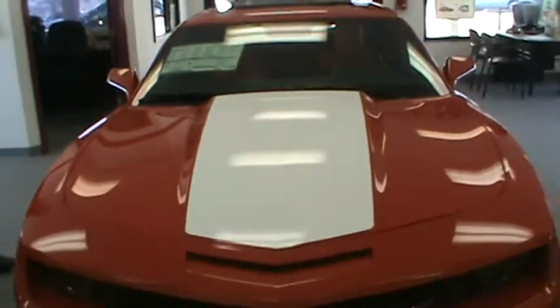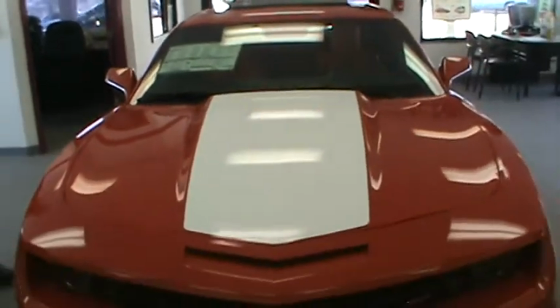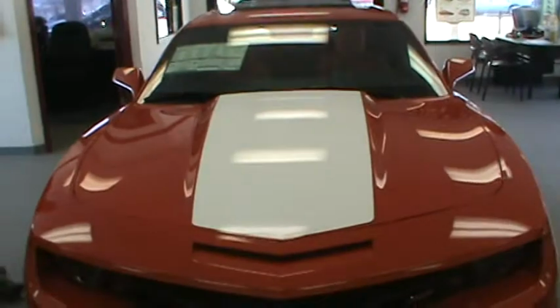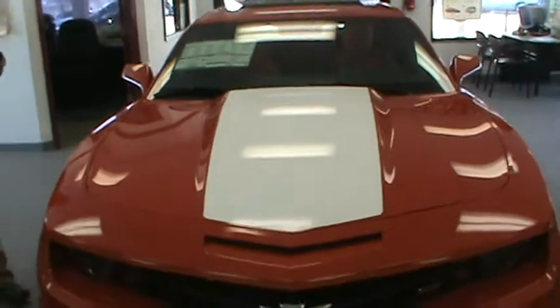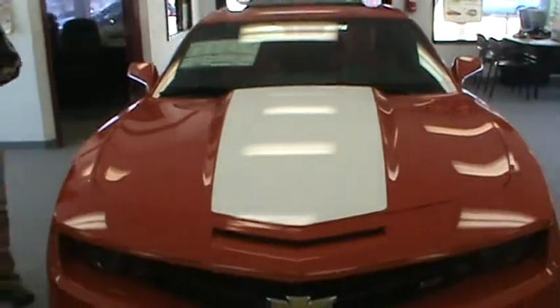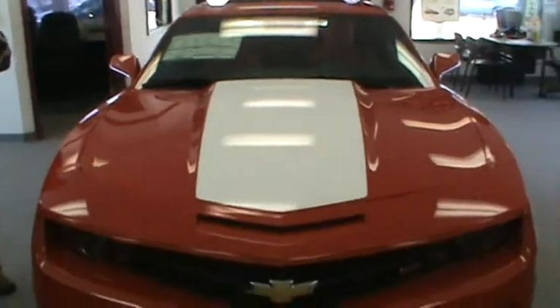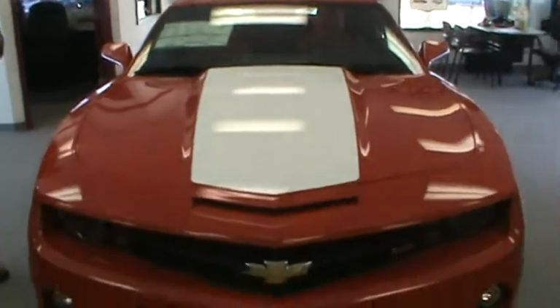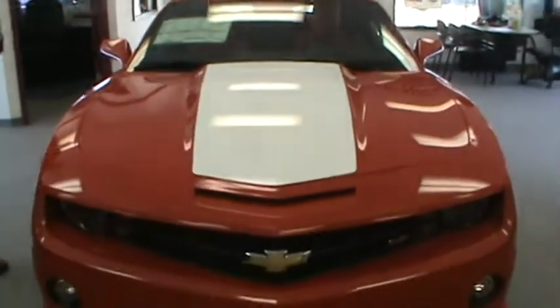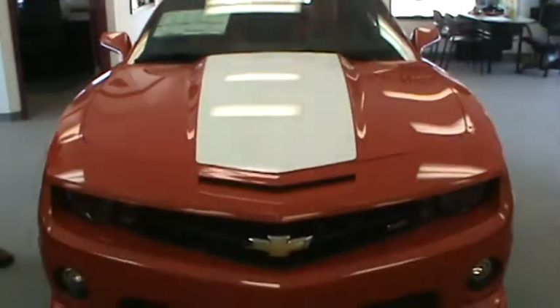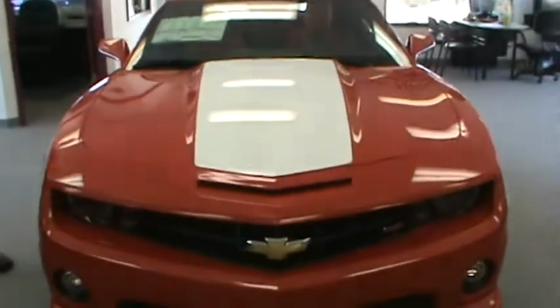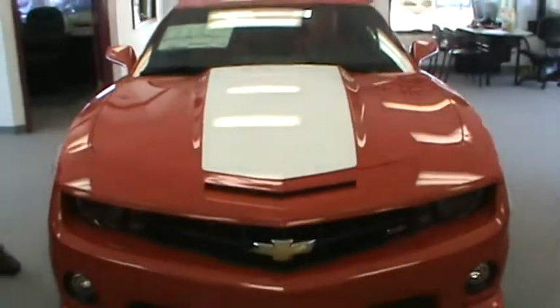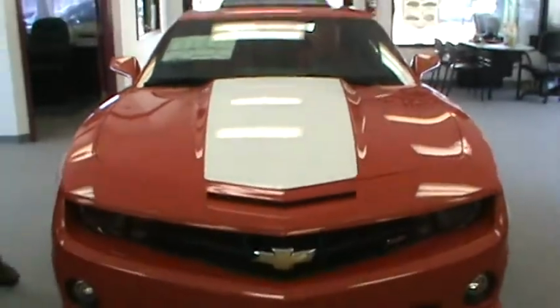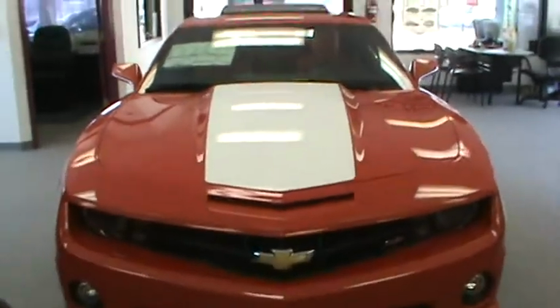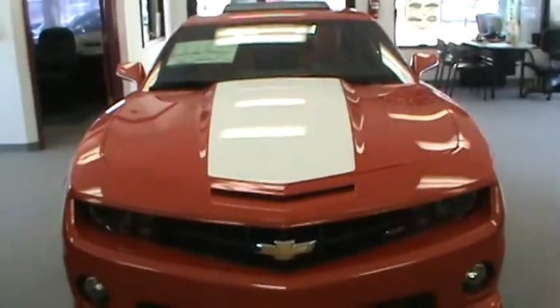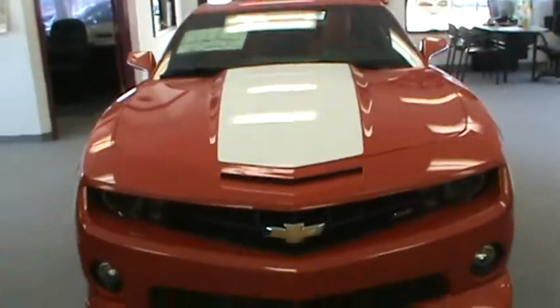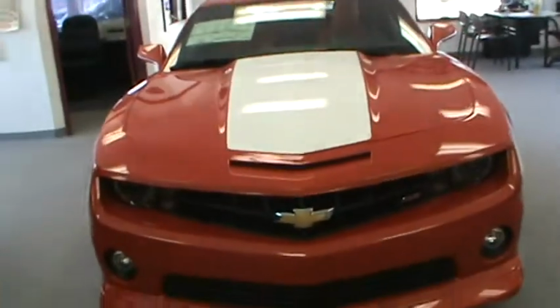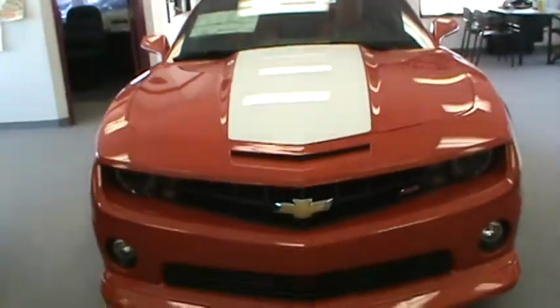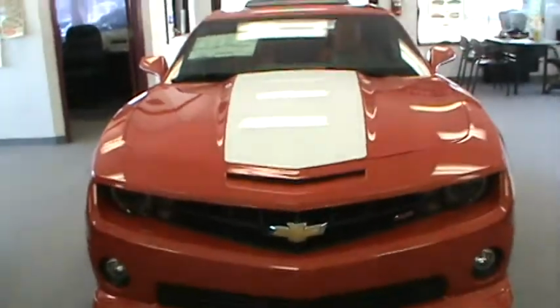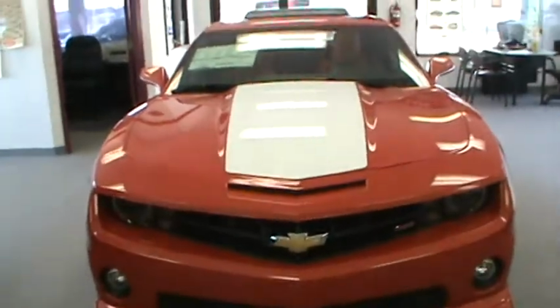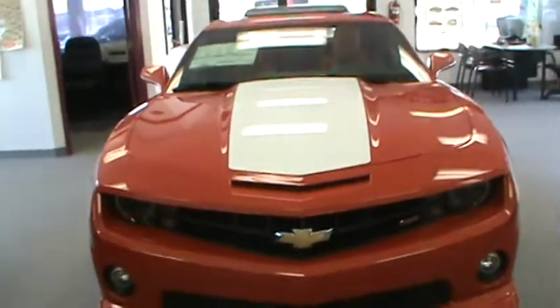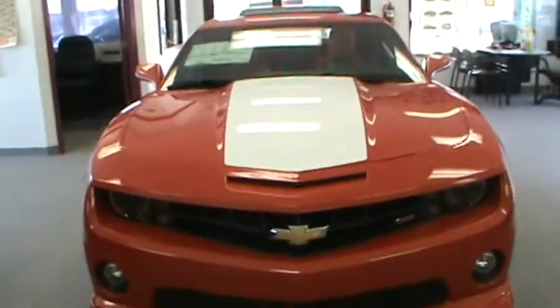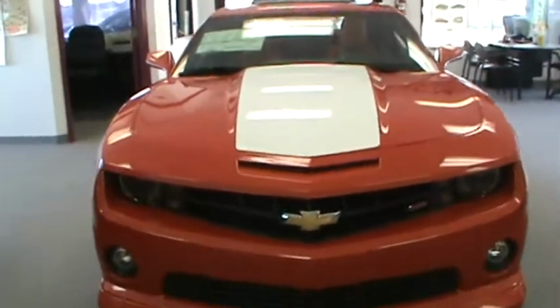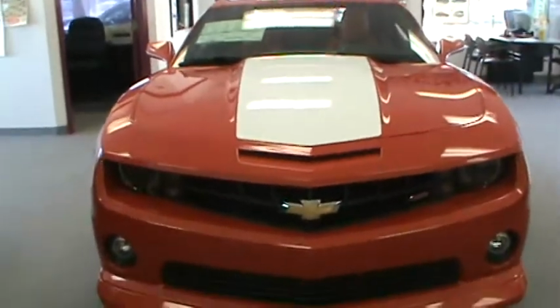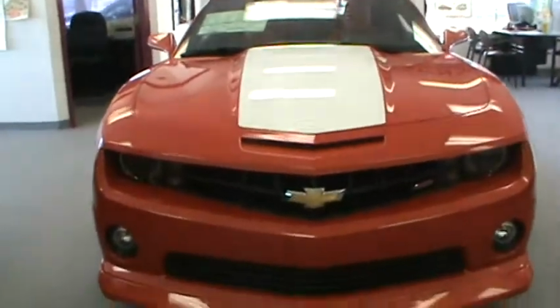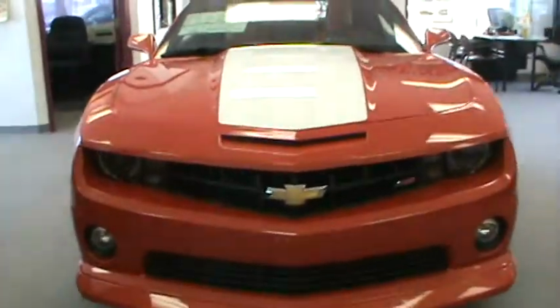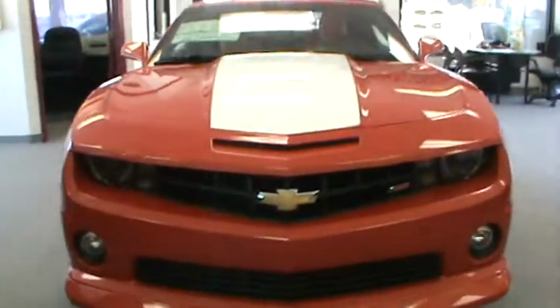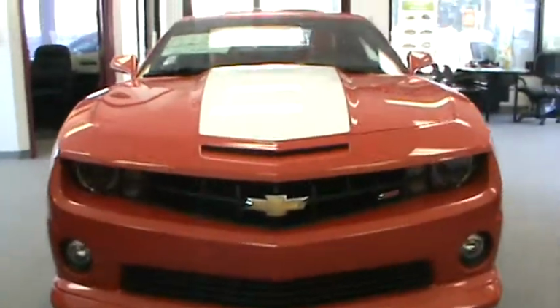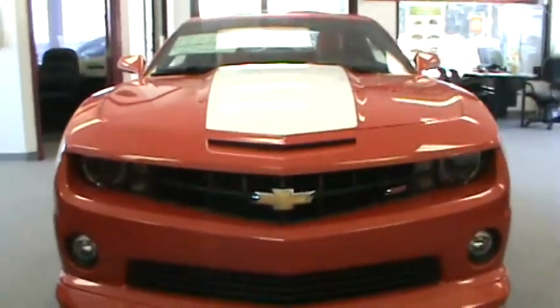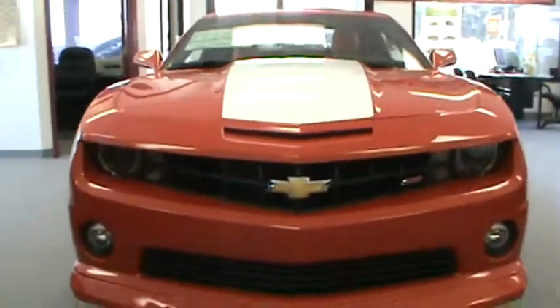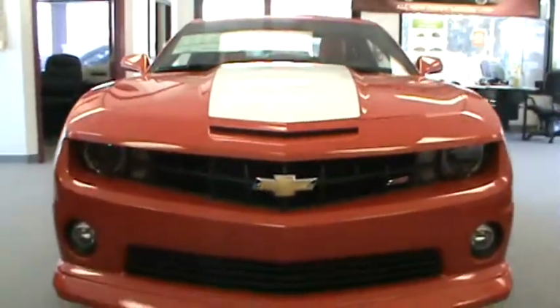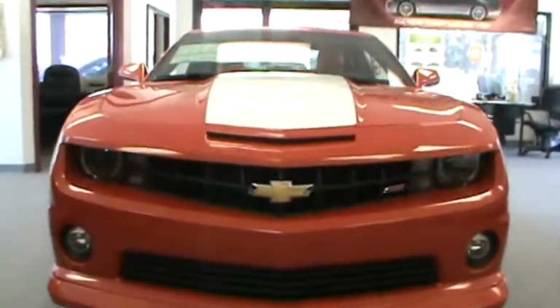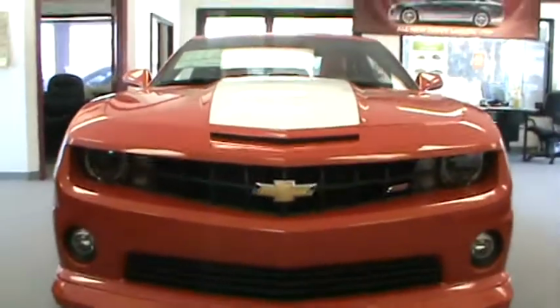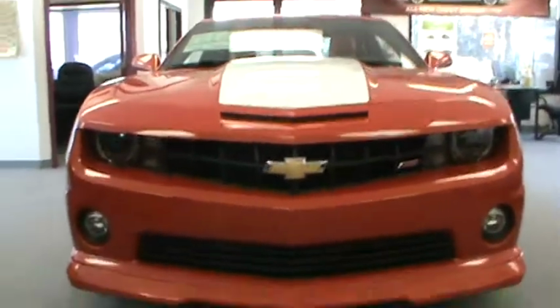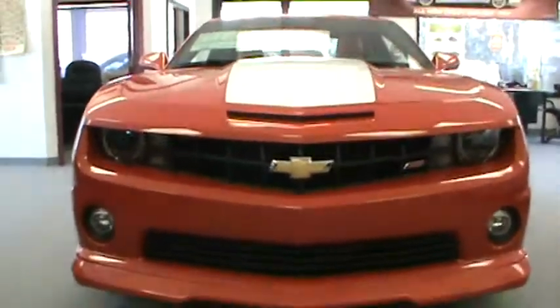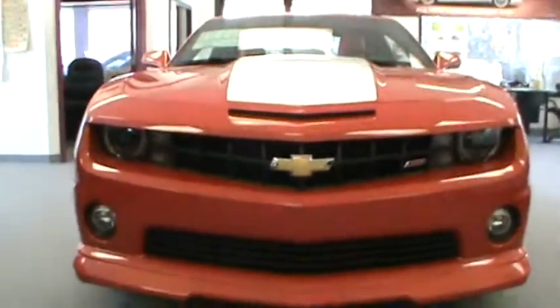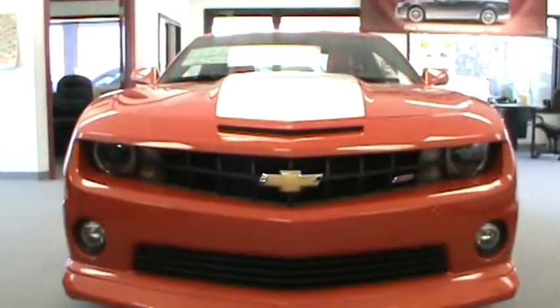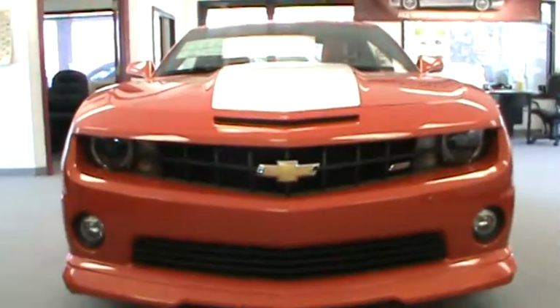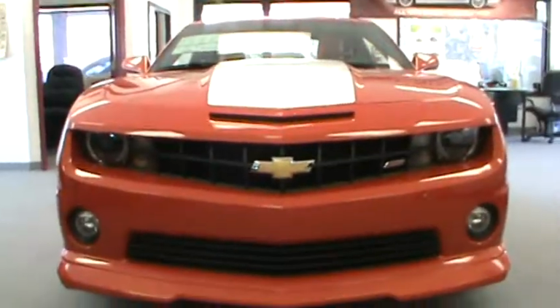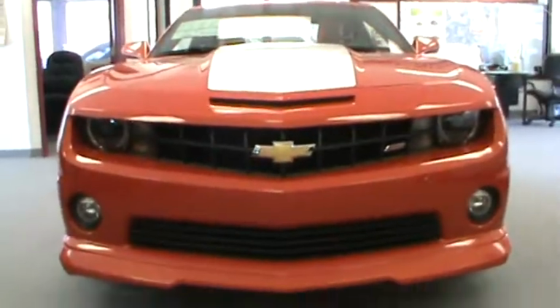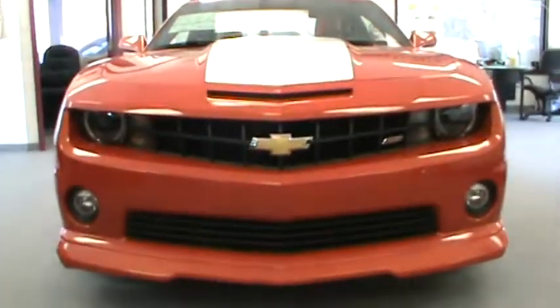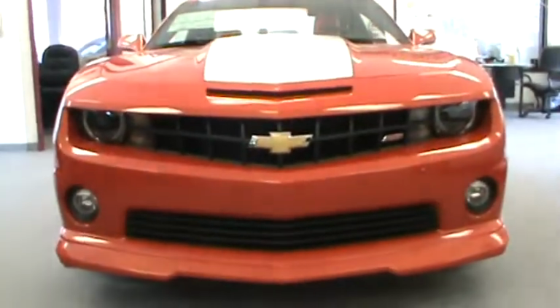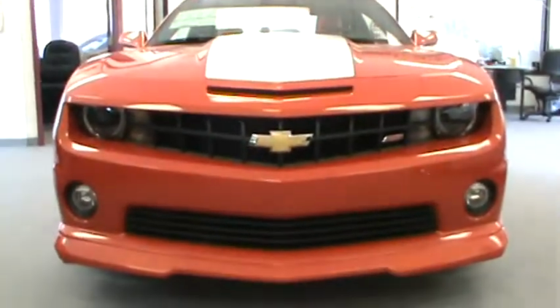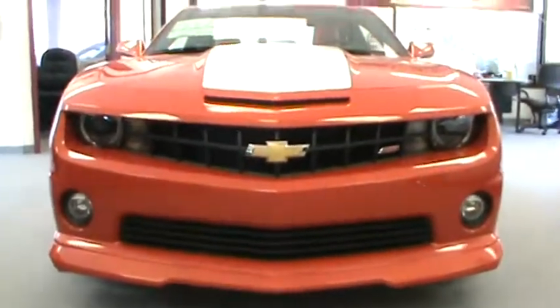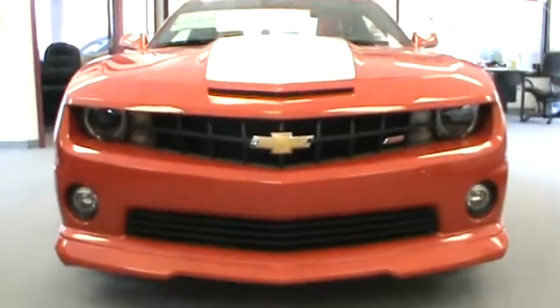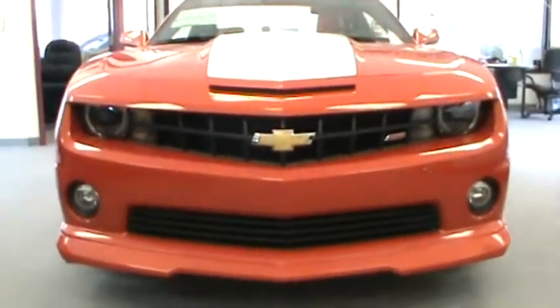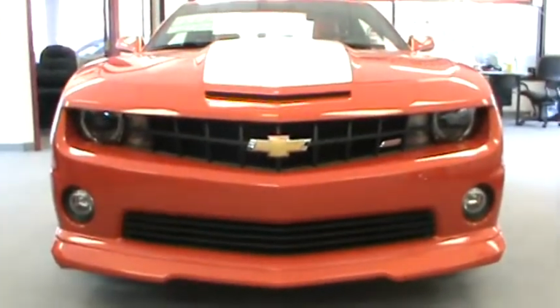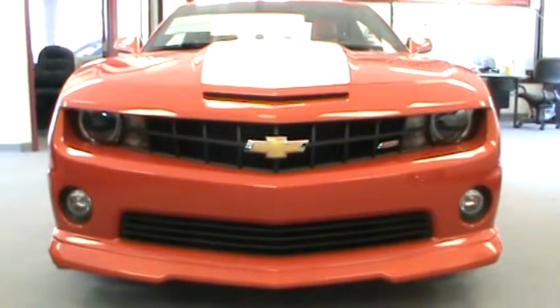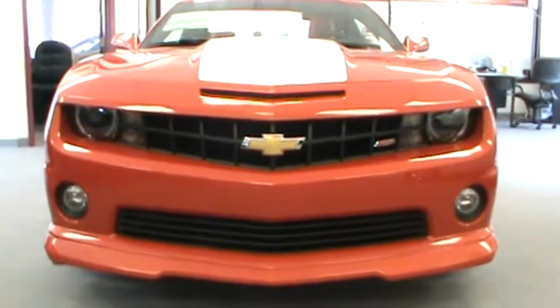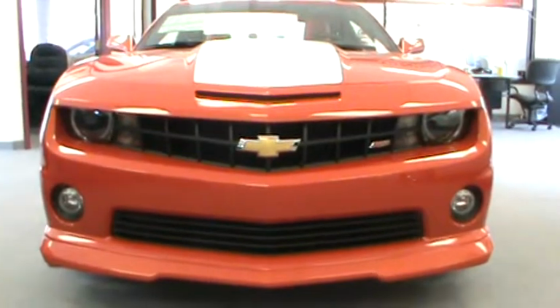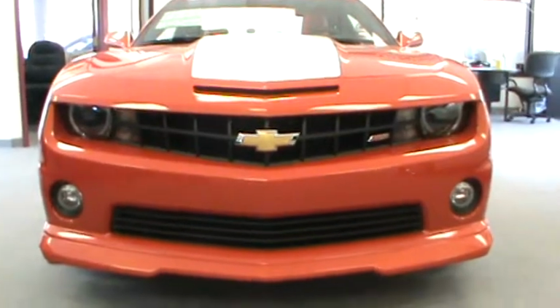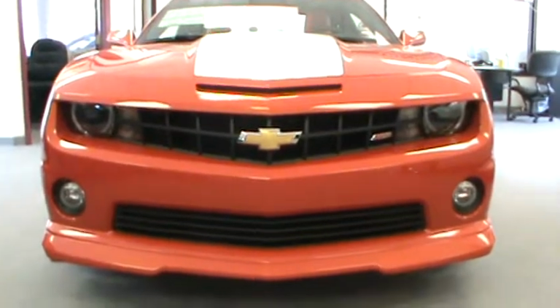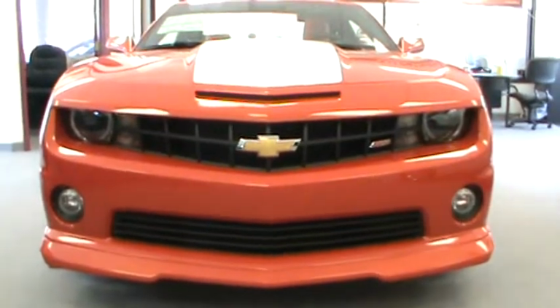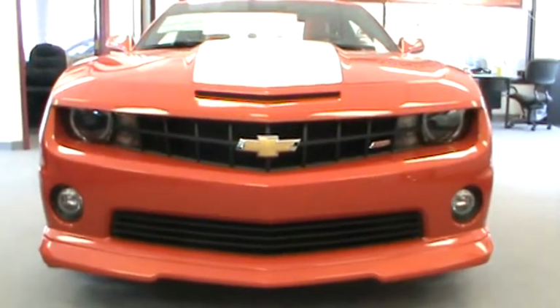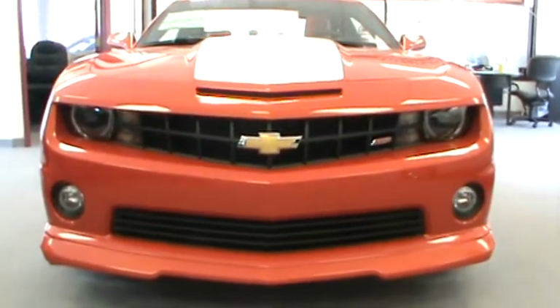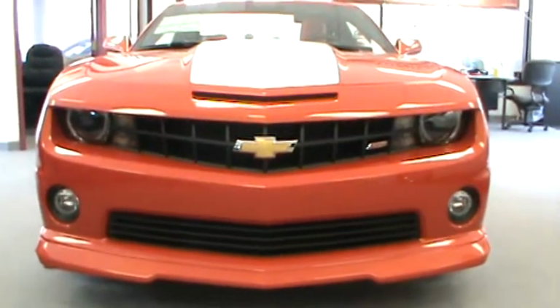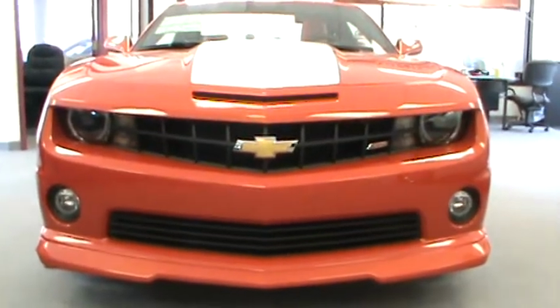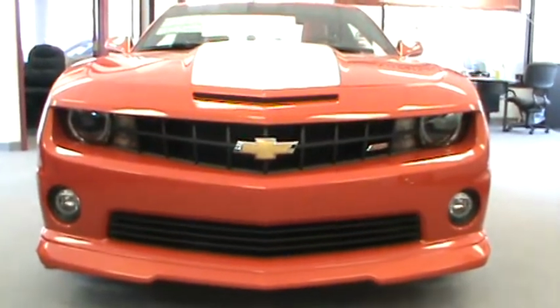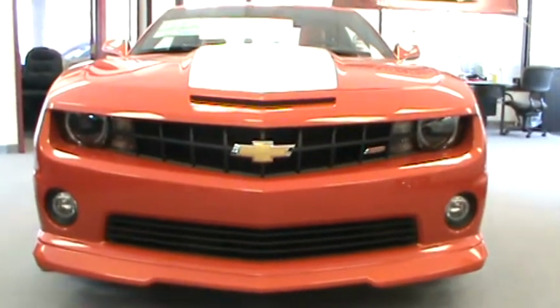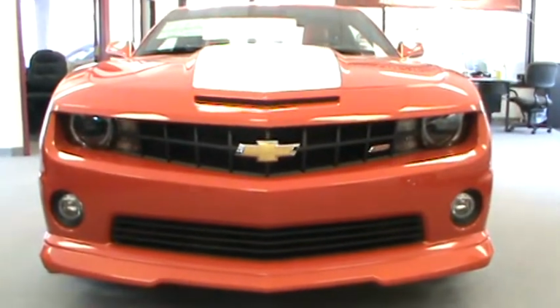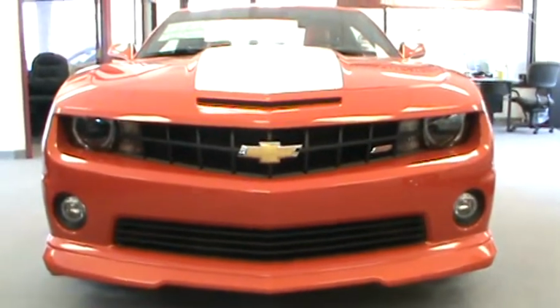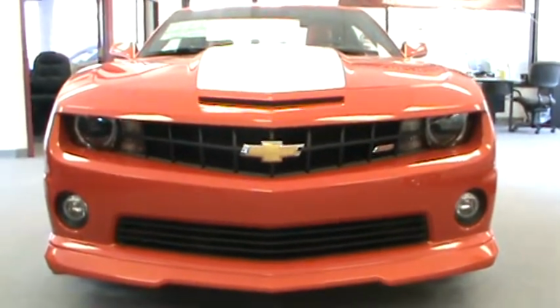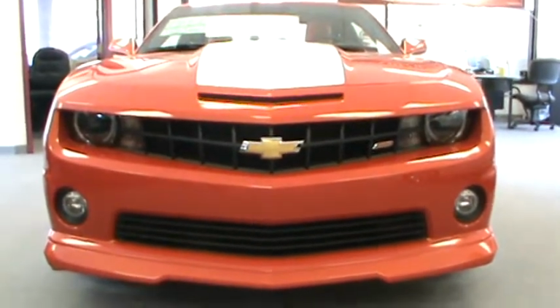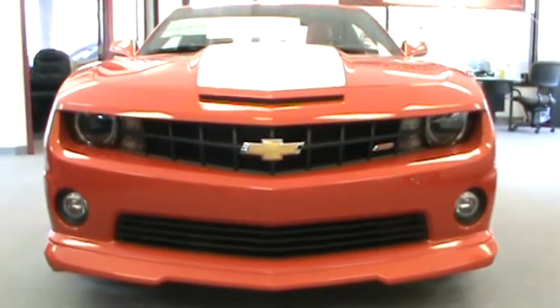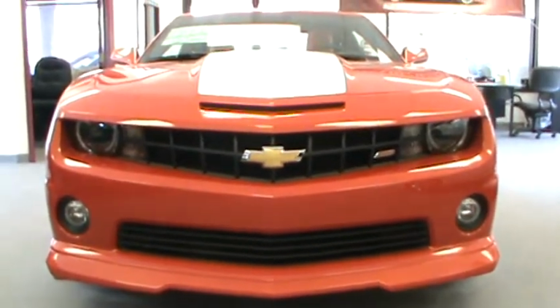Thank you very much, Doug. That's just a quick overview of the 2010 Chevy Camaro SS here at Fessler Auto Mall in Fairfield, Iowa.